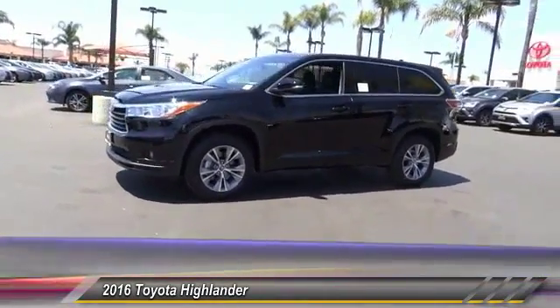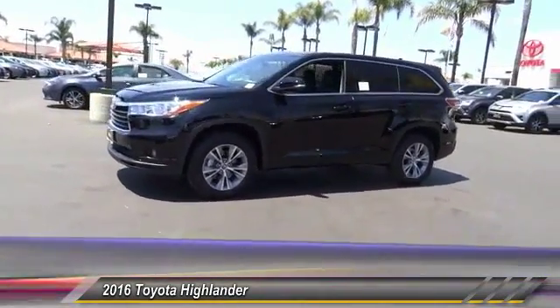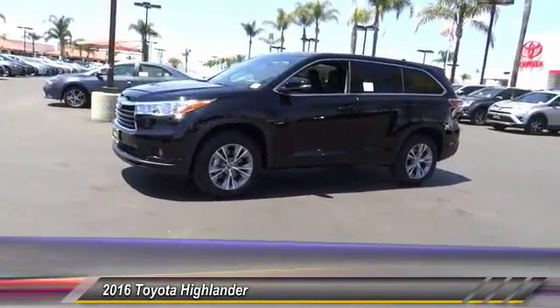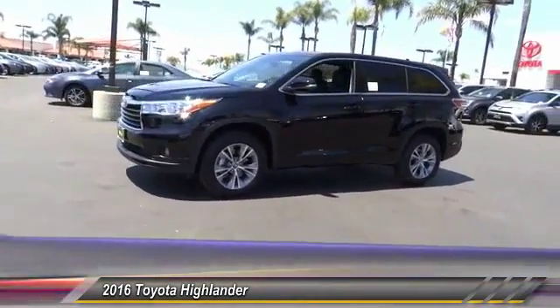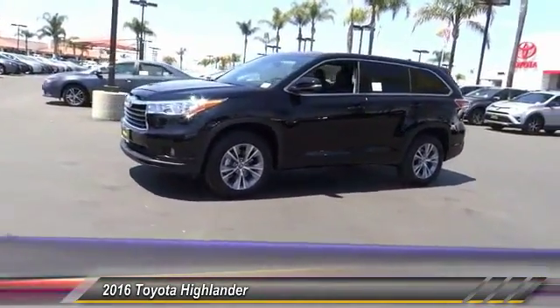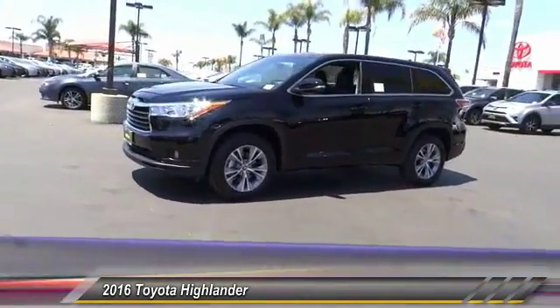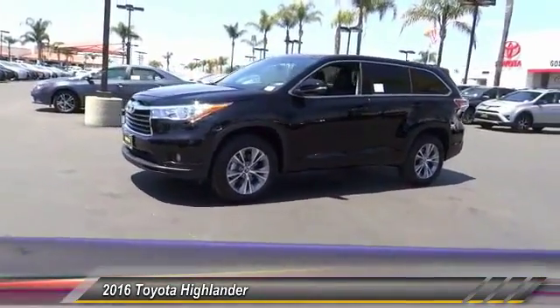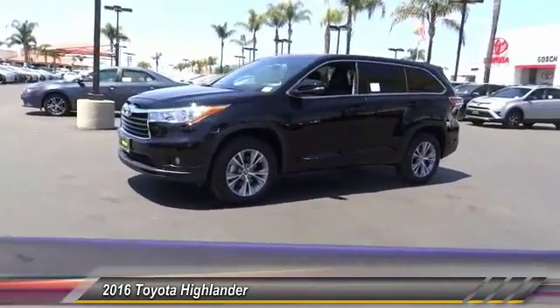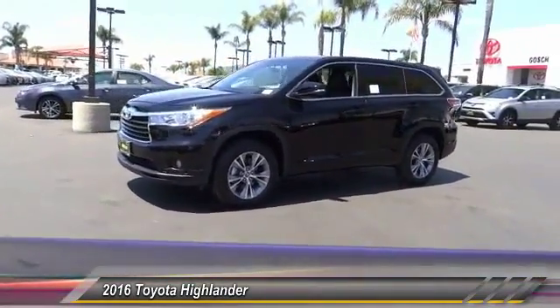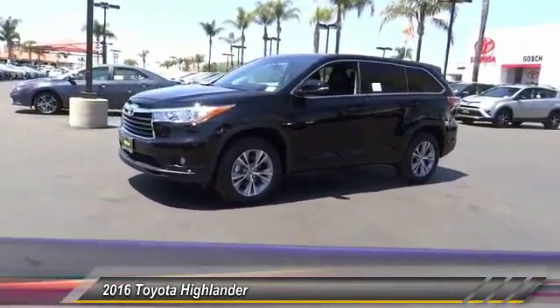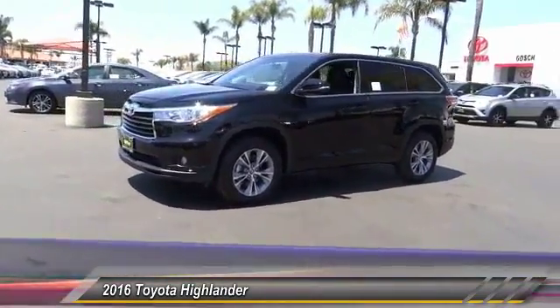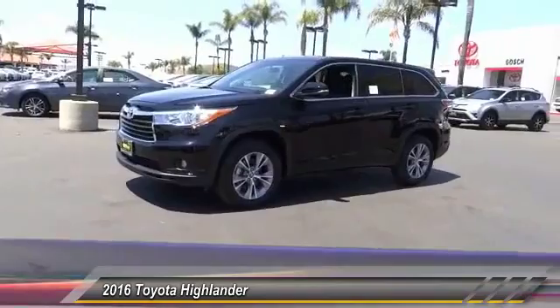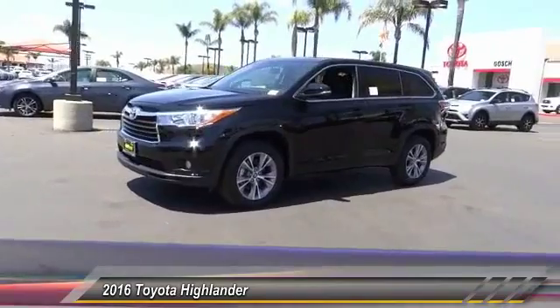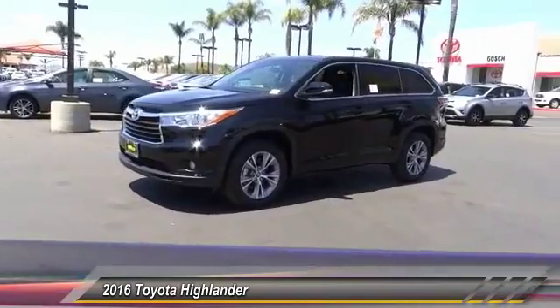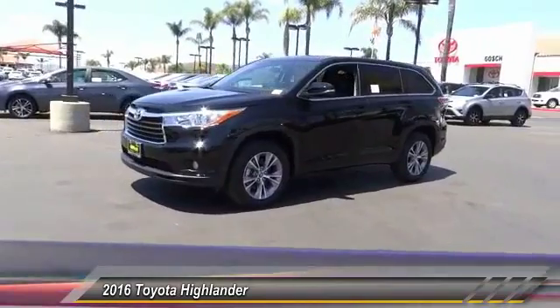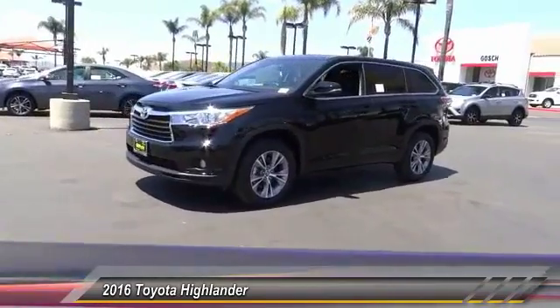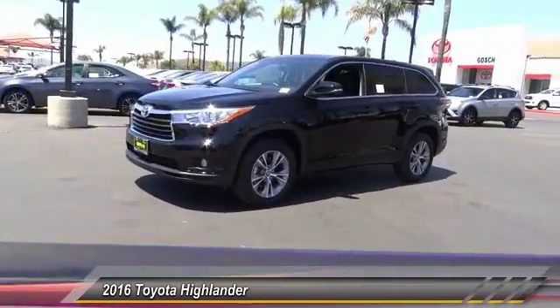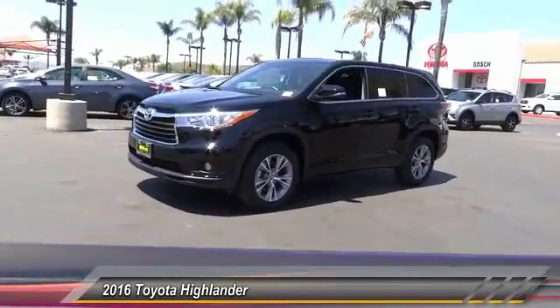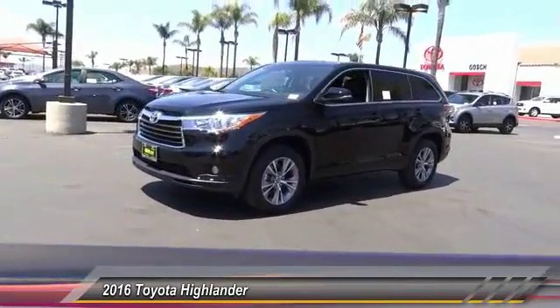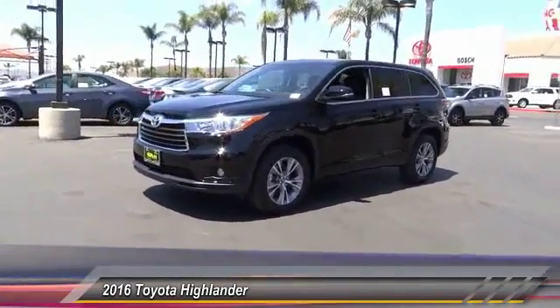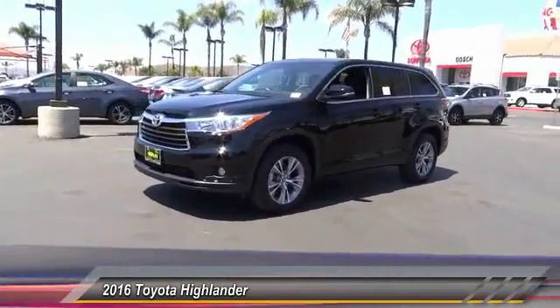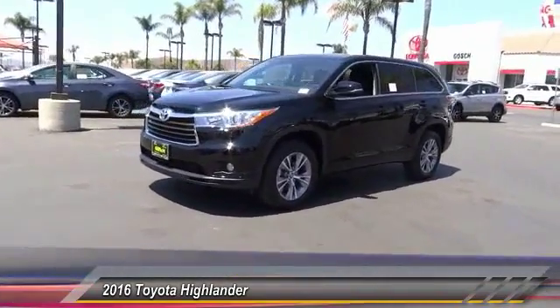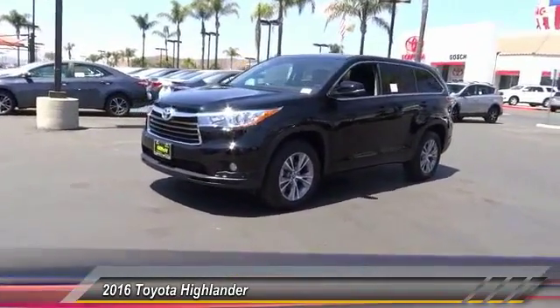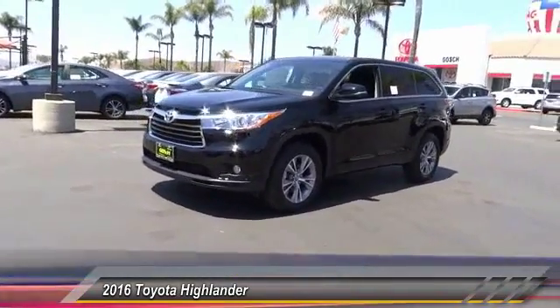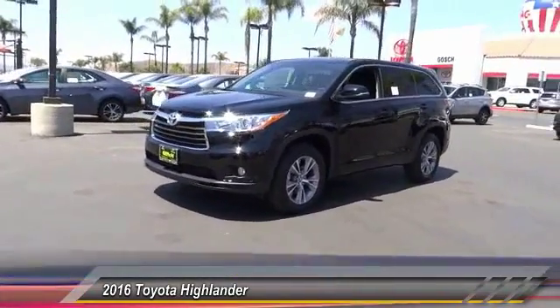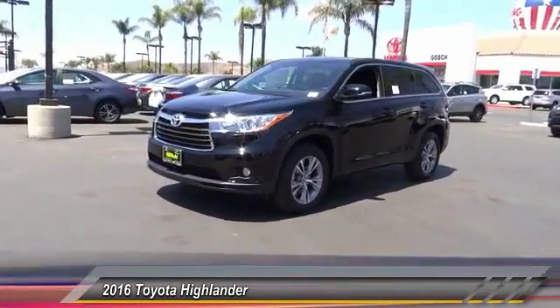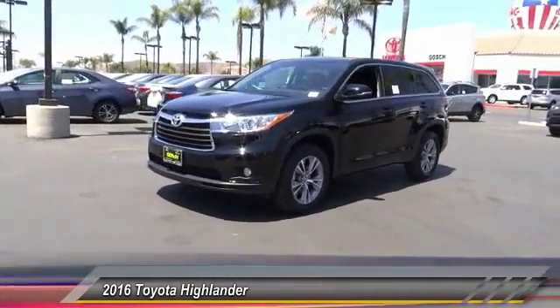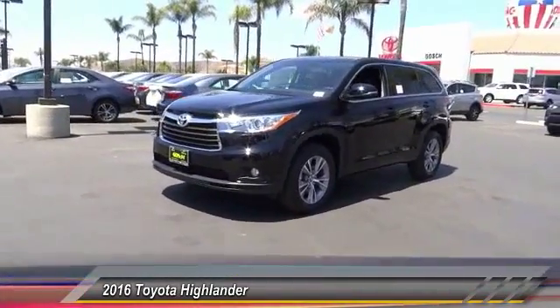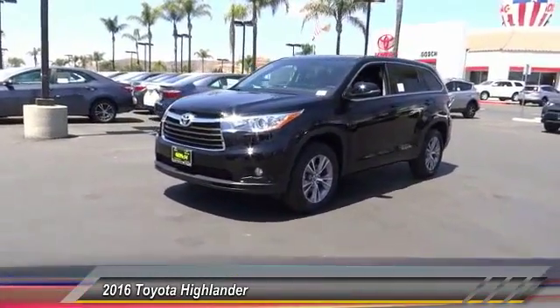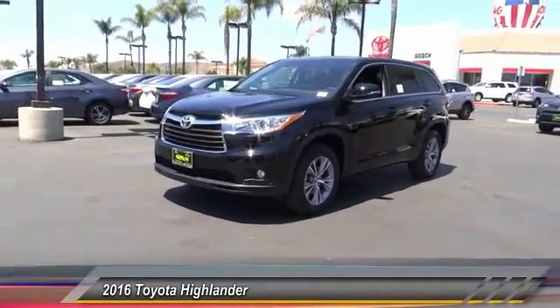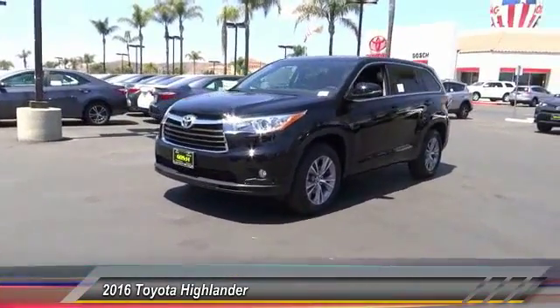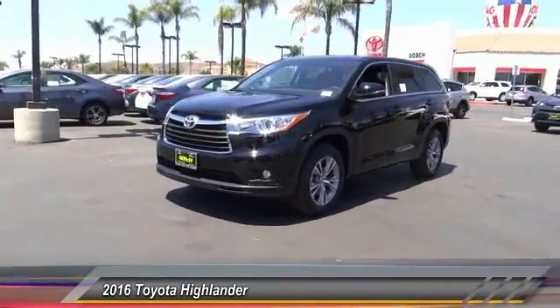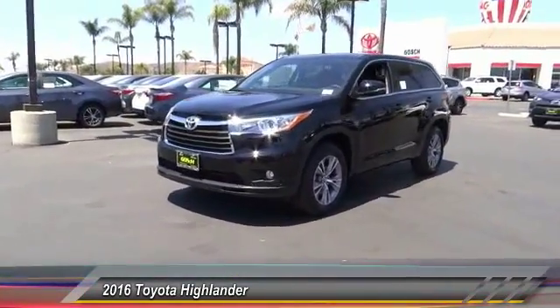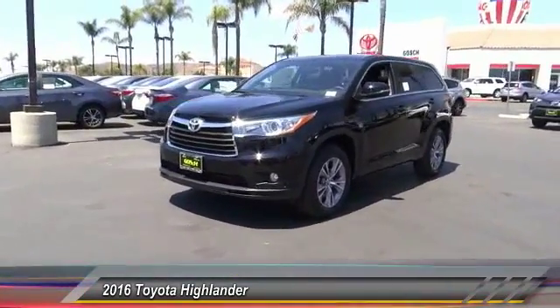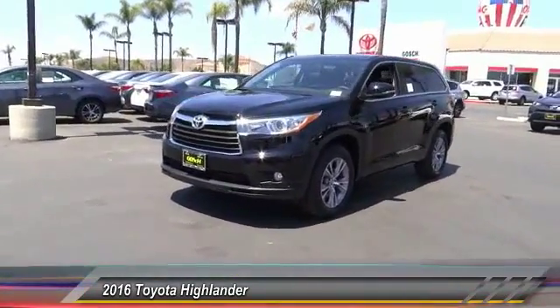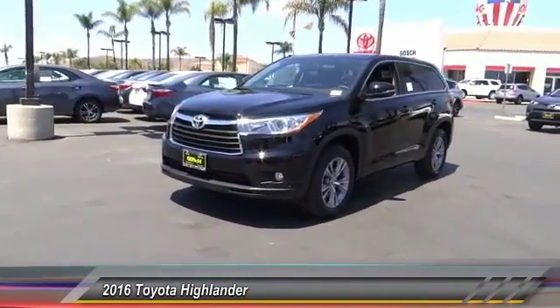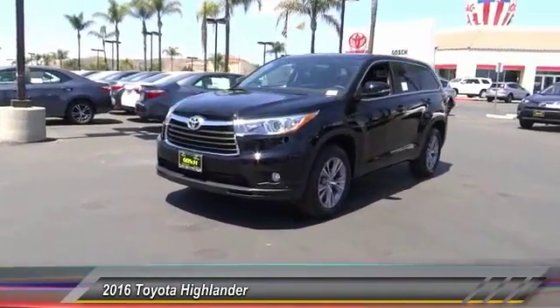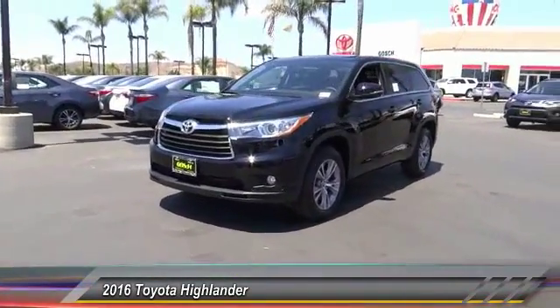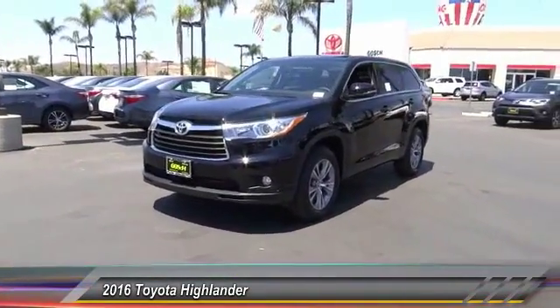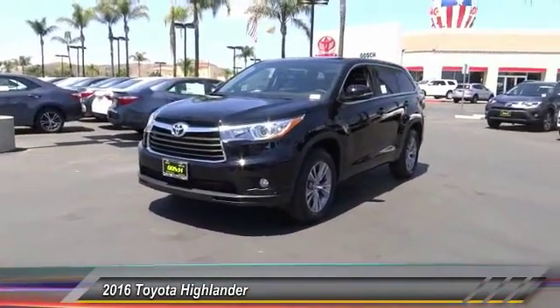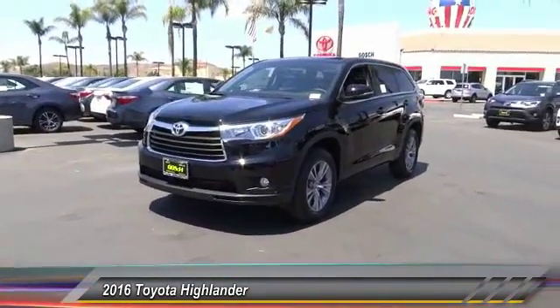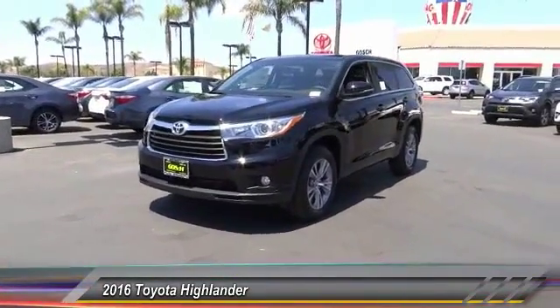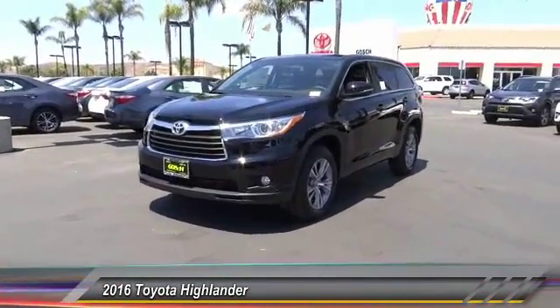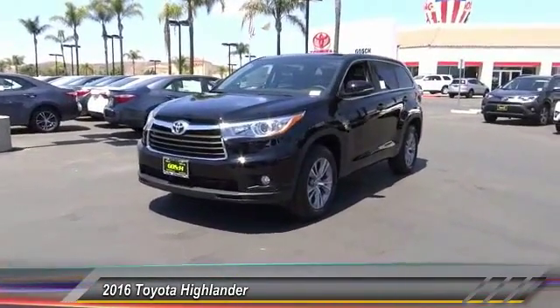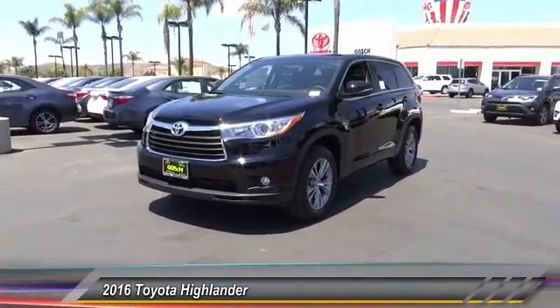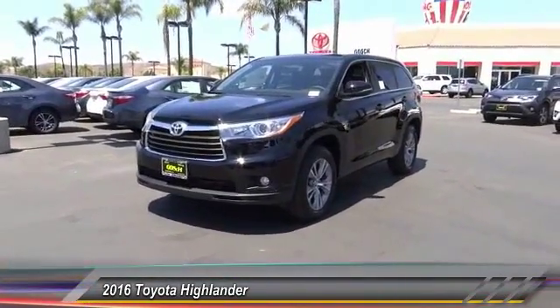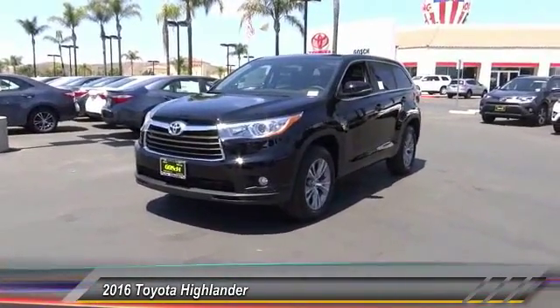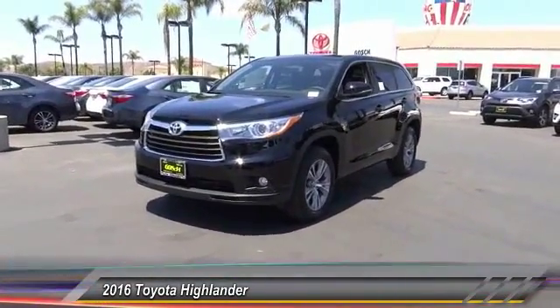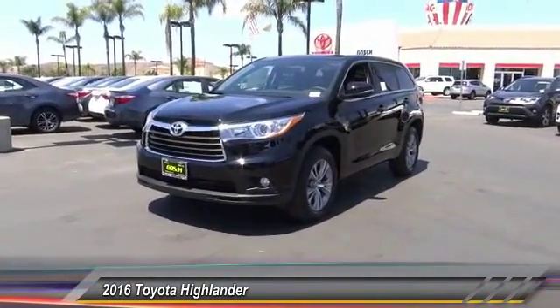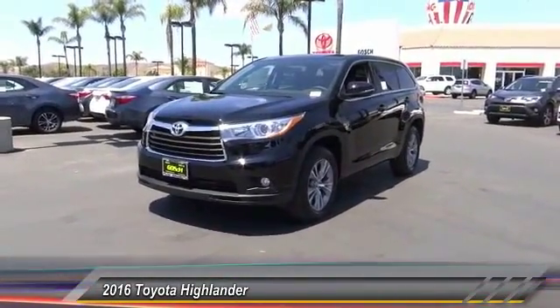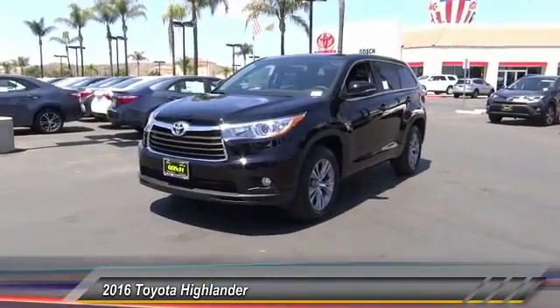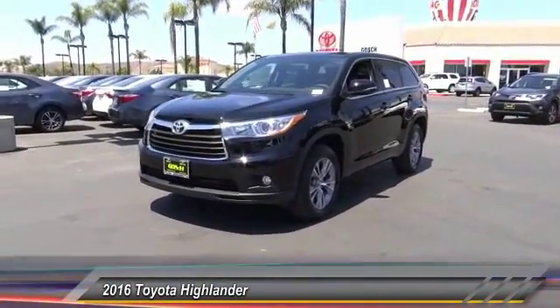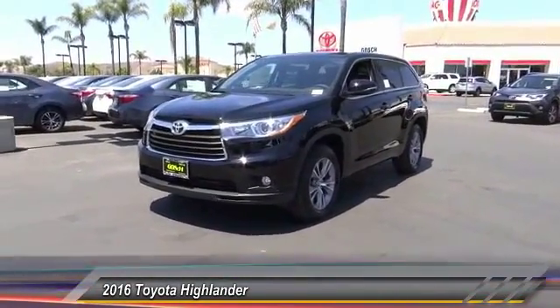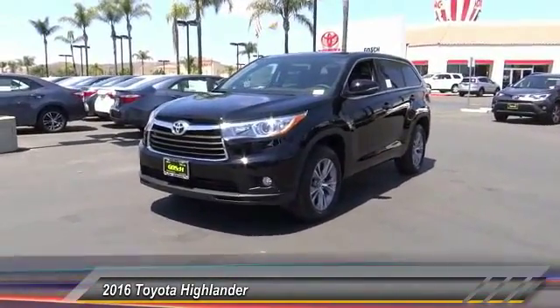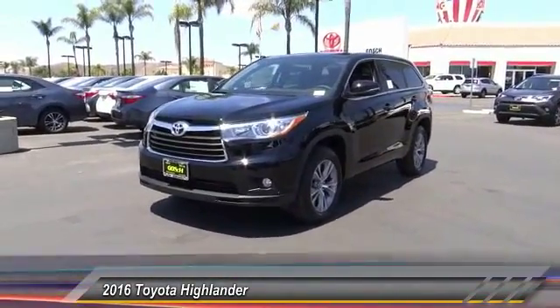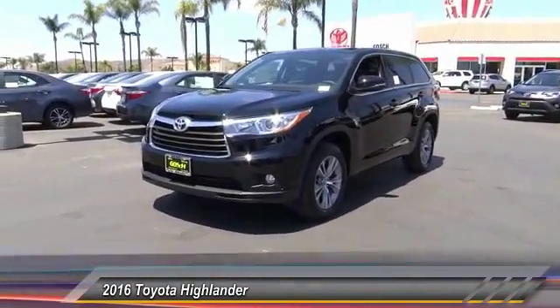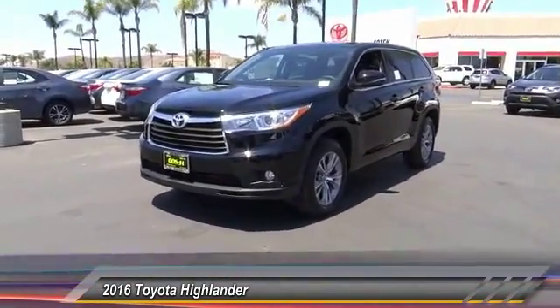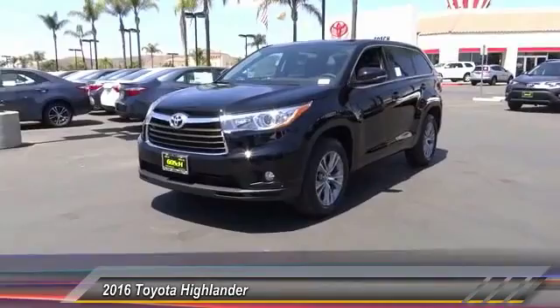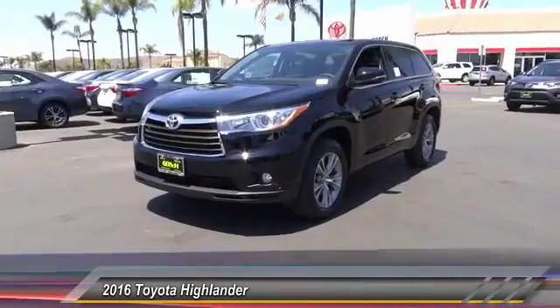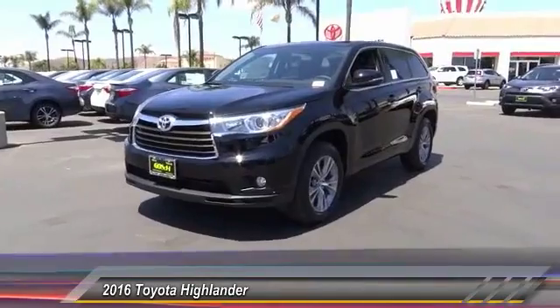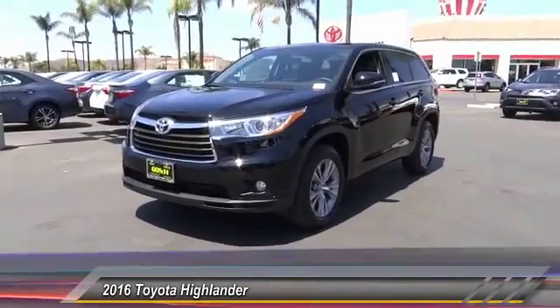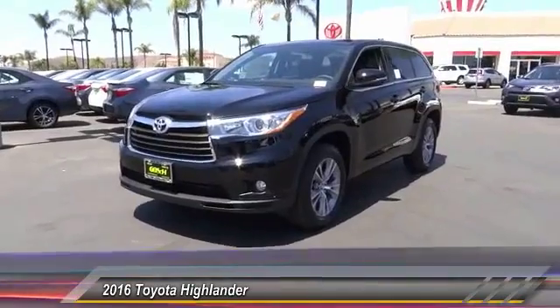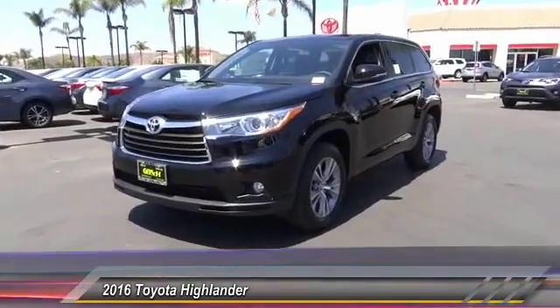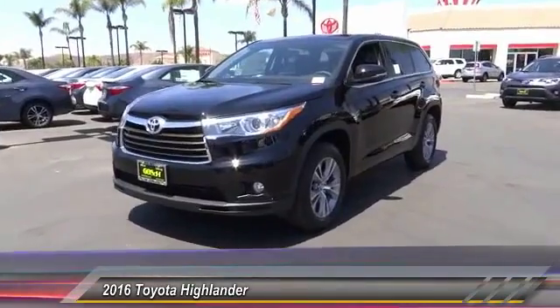Air conditioning, front automatic stability control, cruise control, child safety locks, fog lamps, power windows.